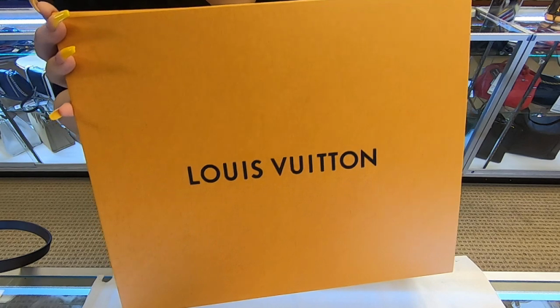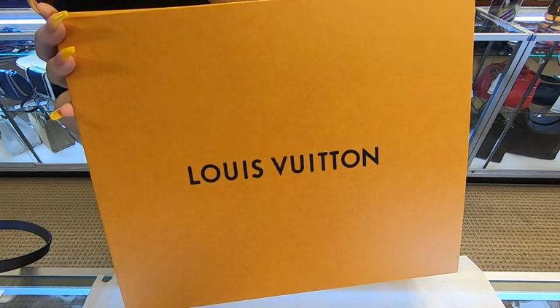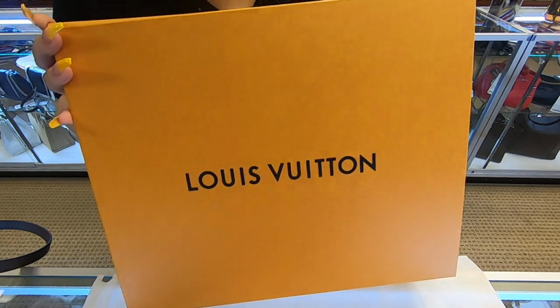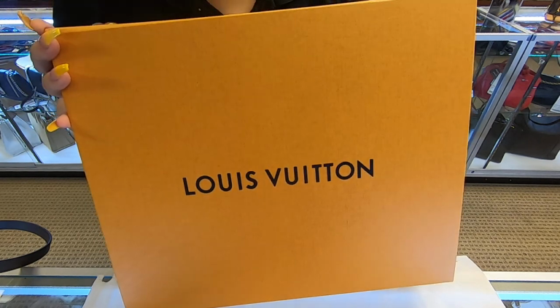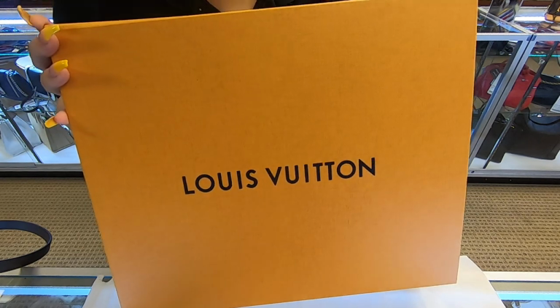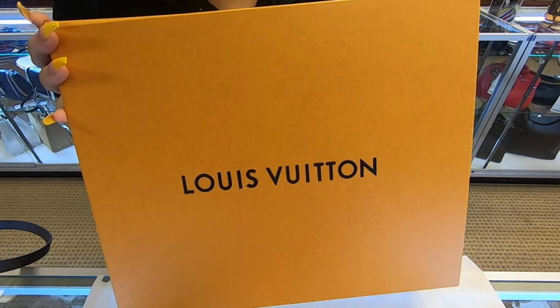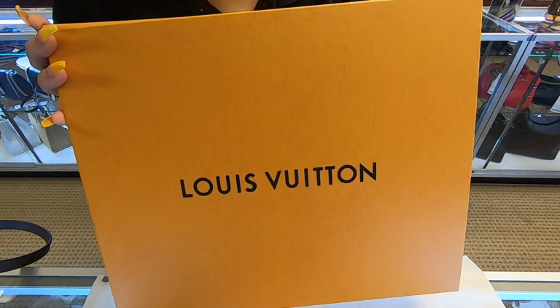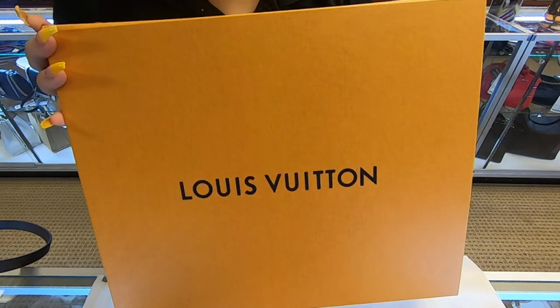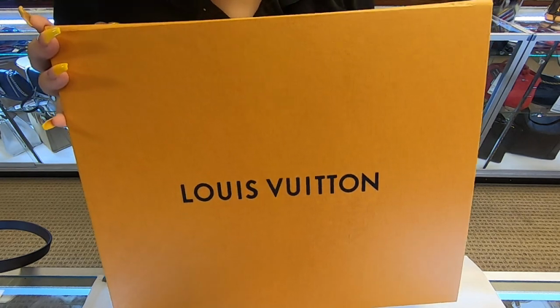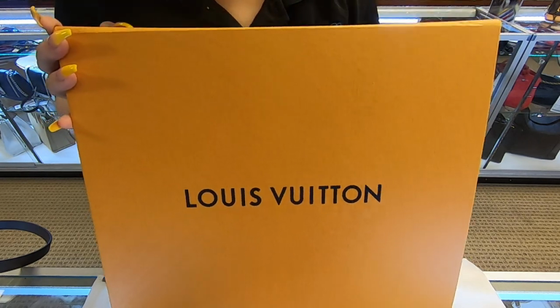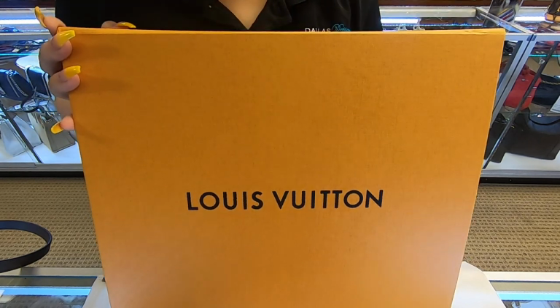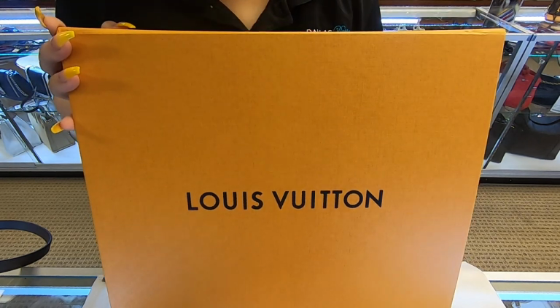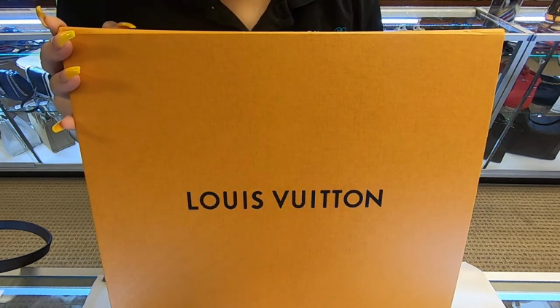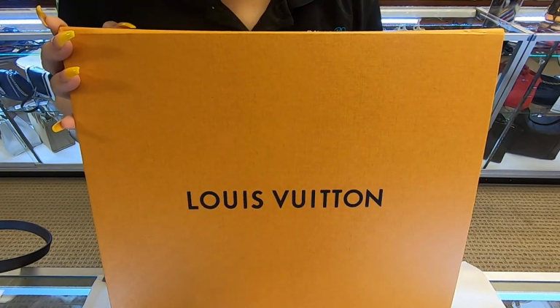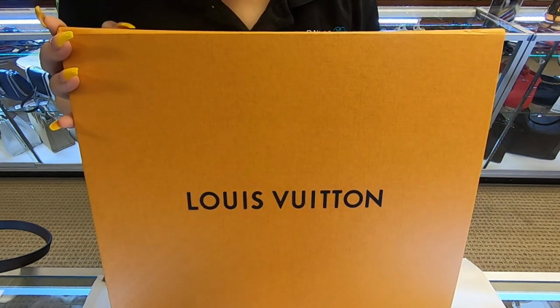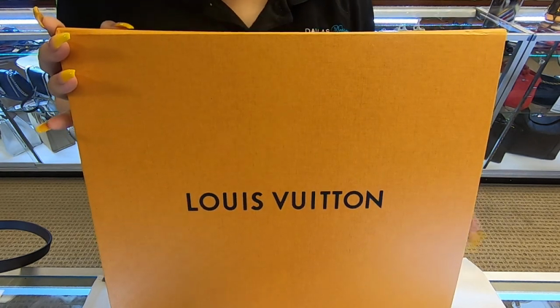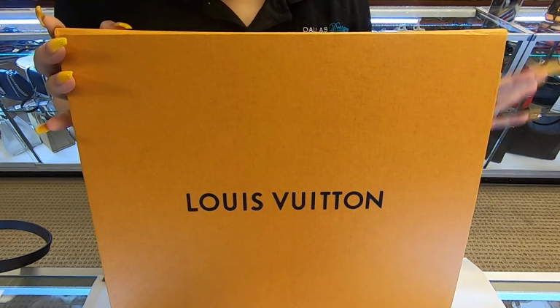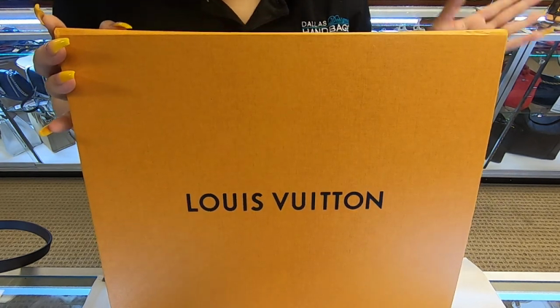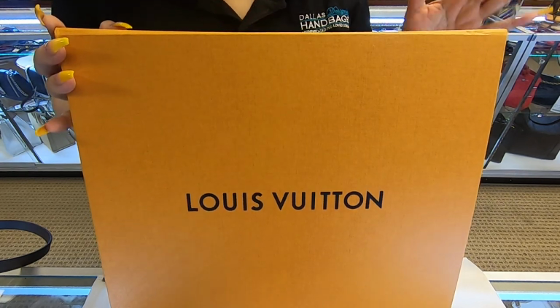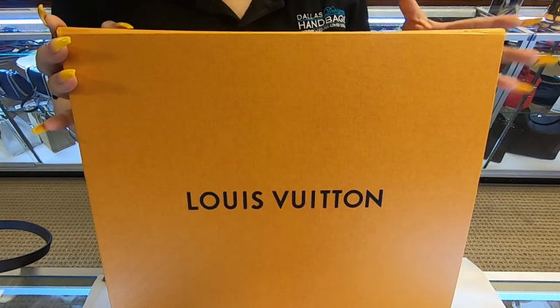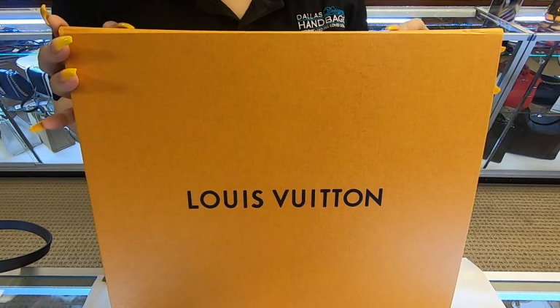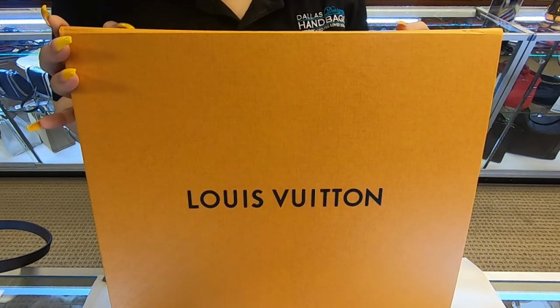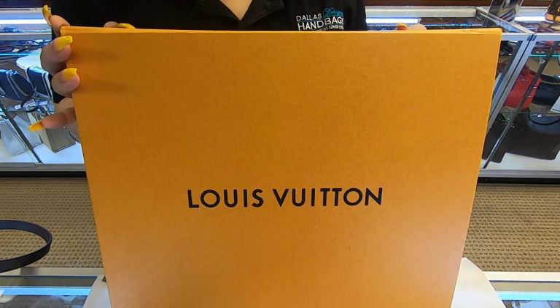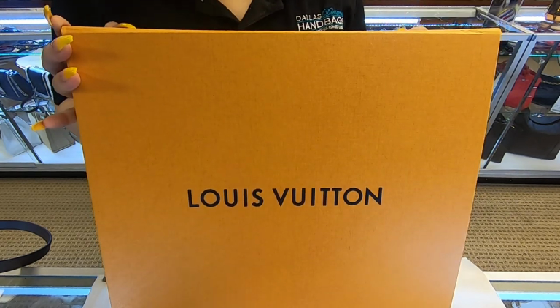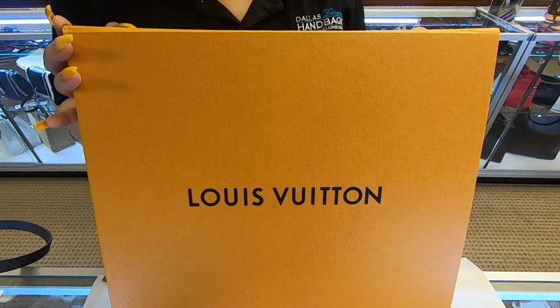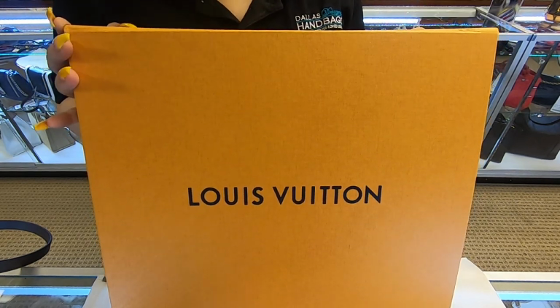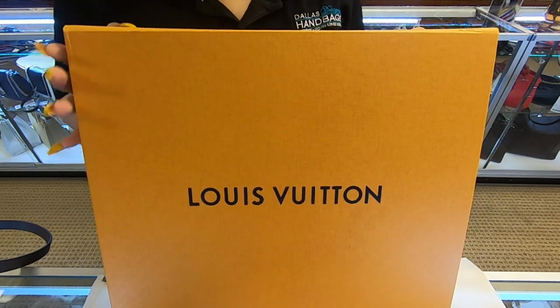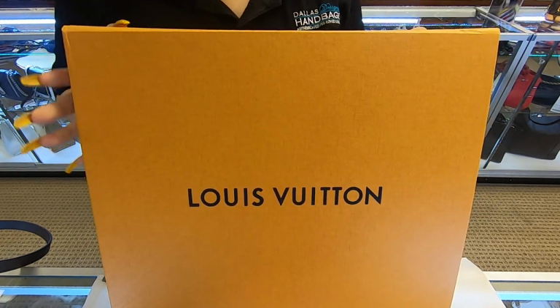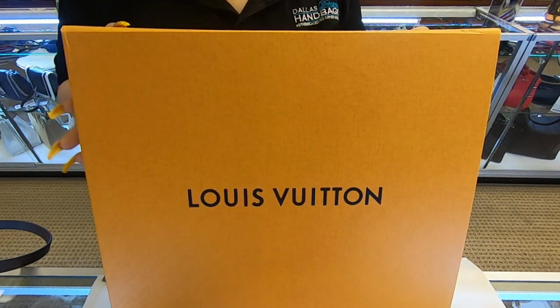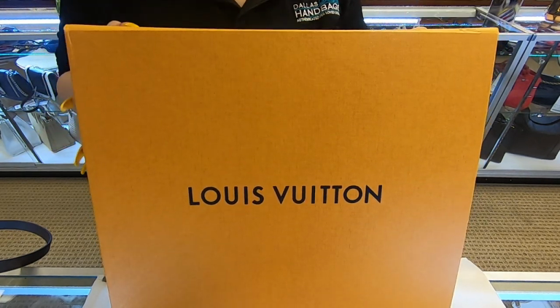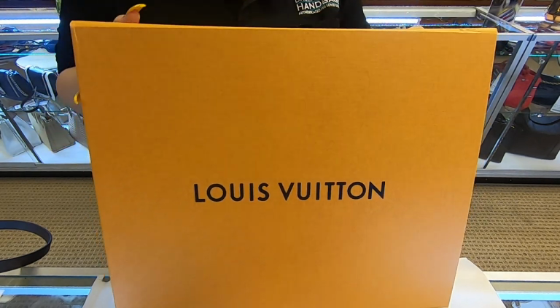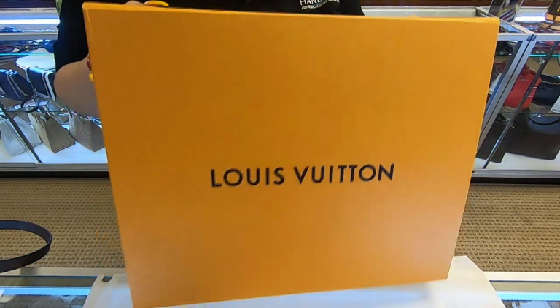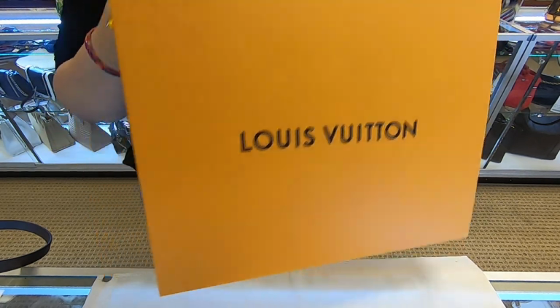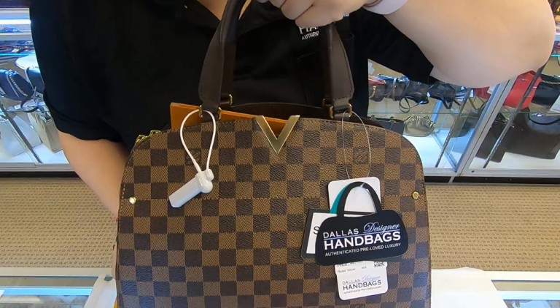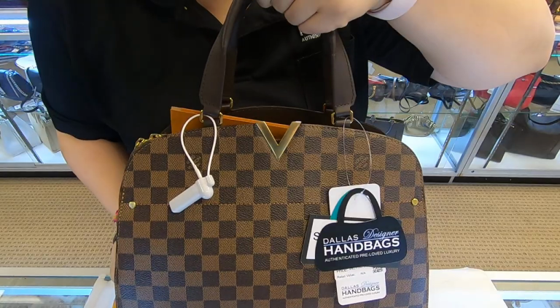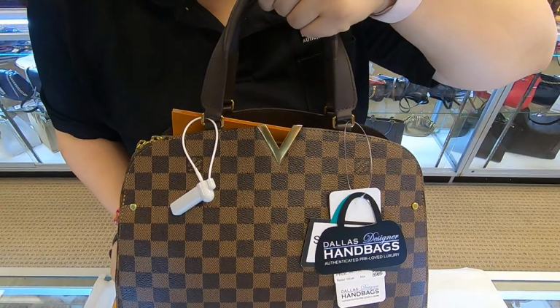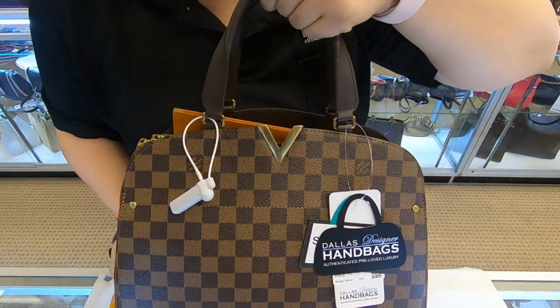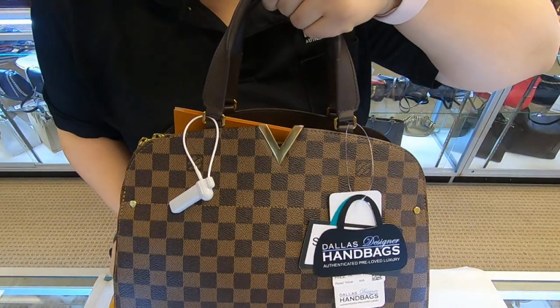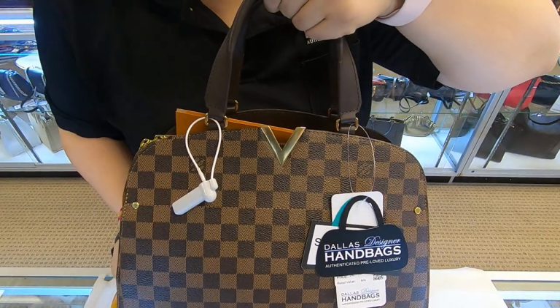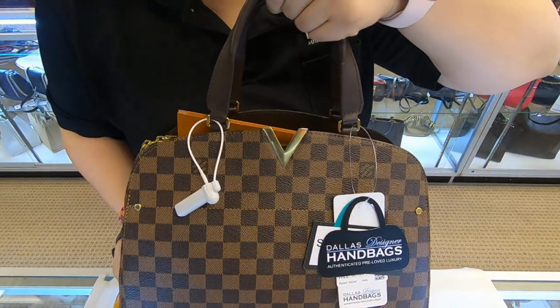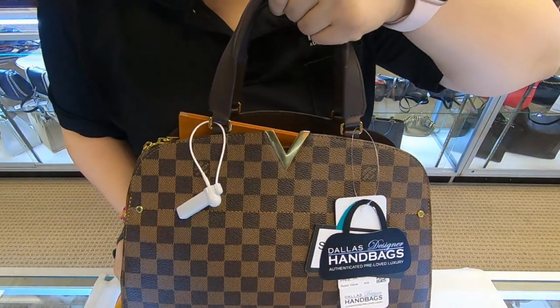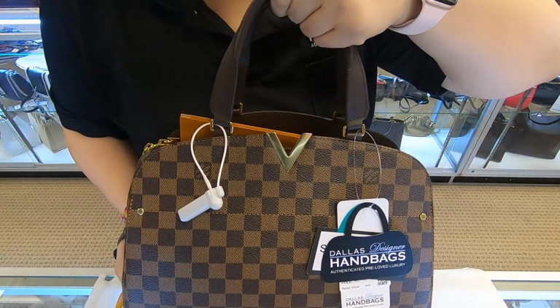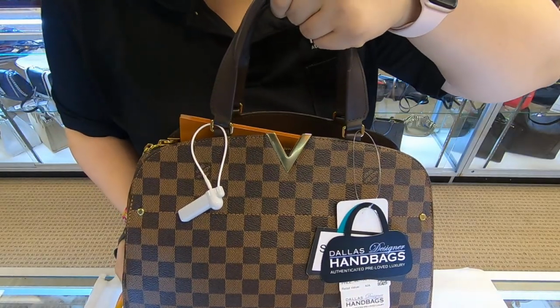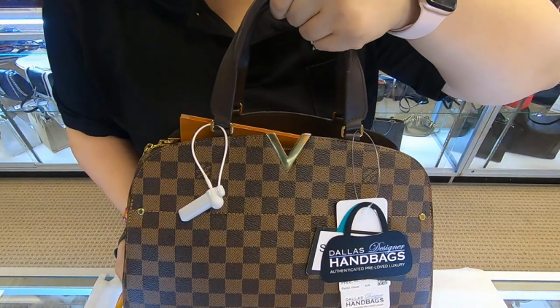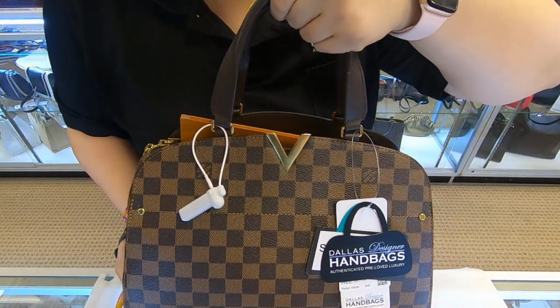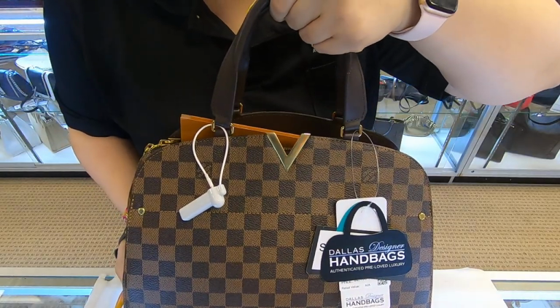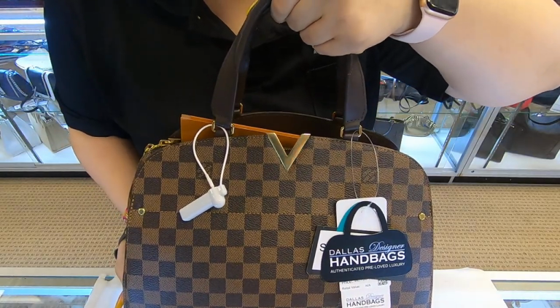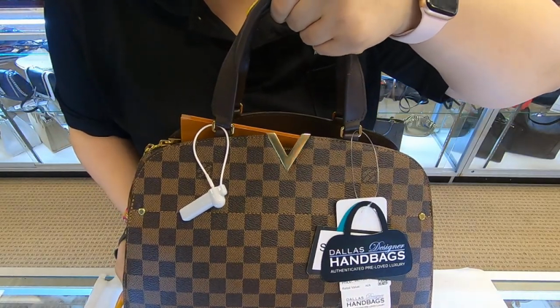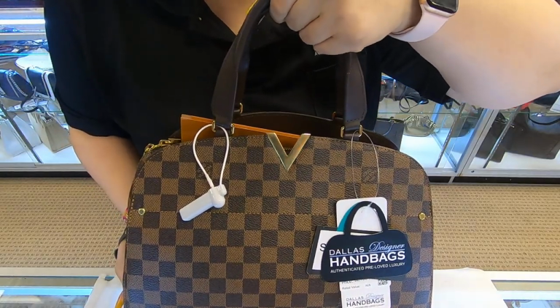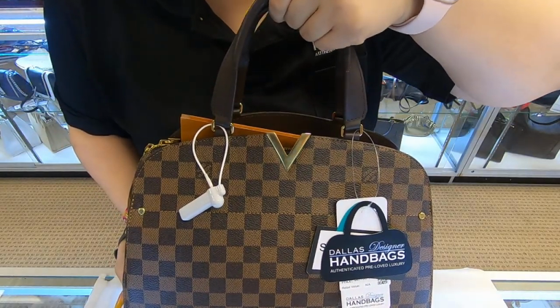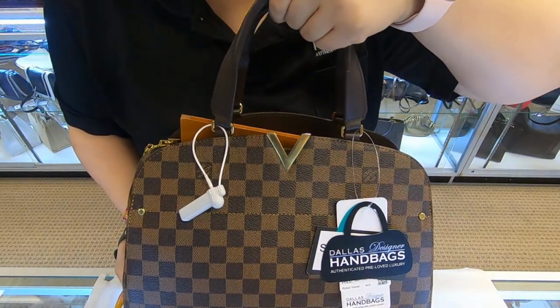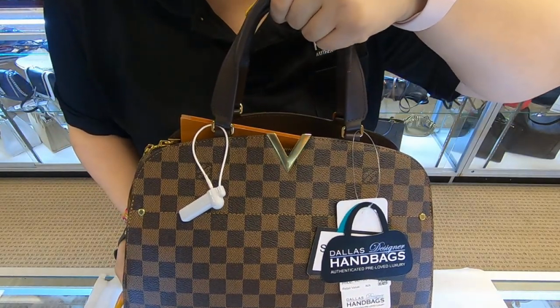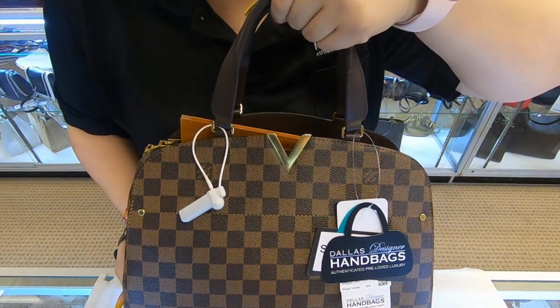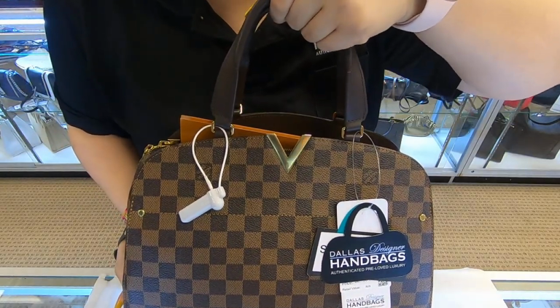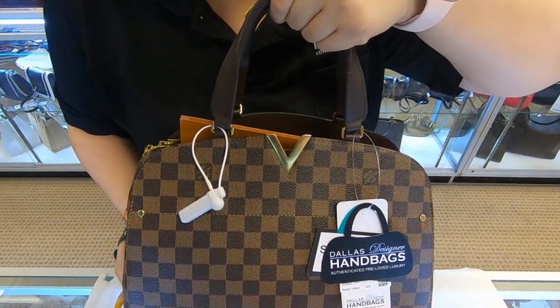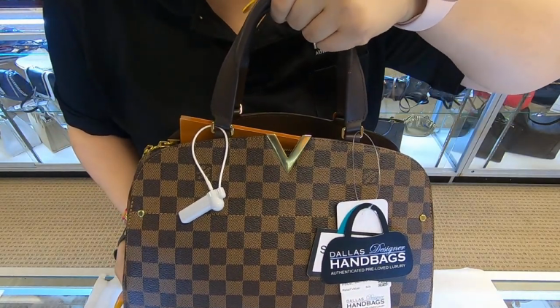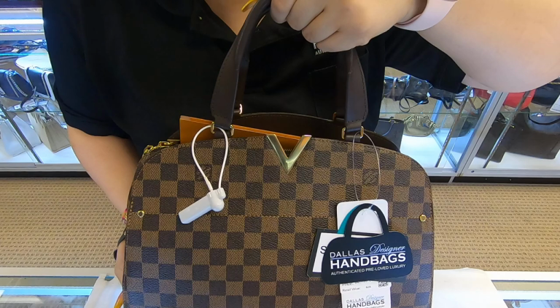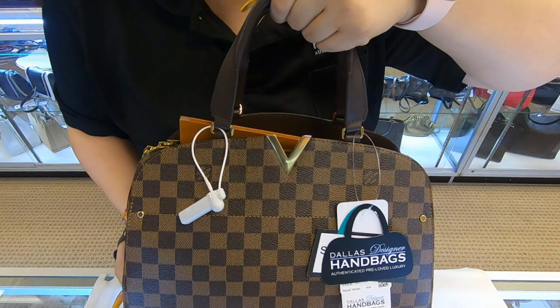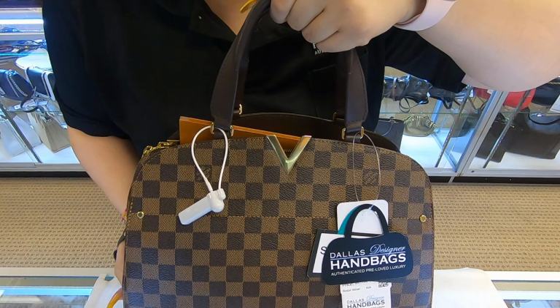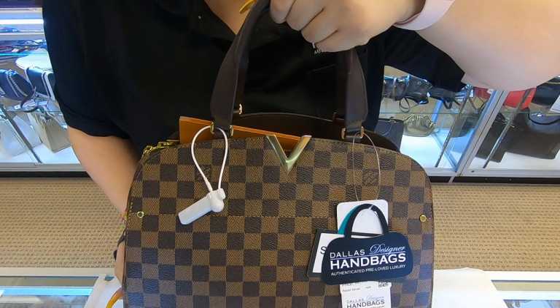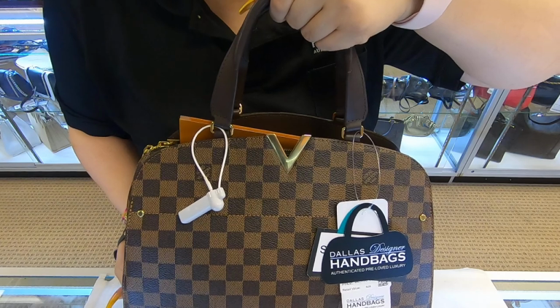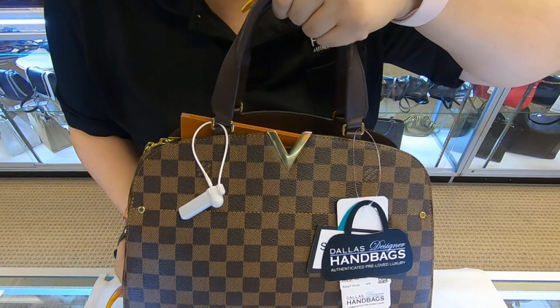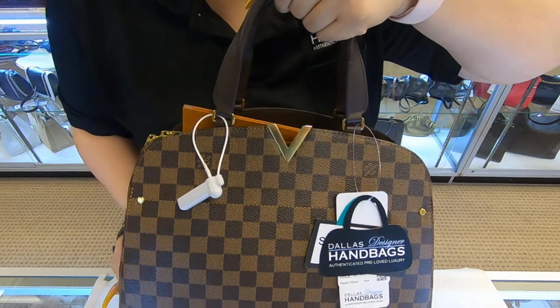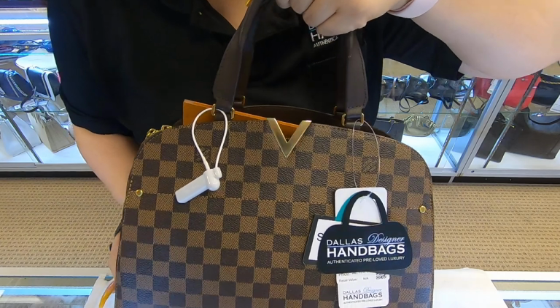On today's video, I'll be showing you this Louis Vuitton handbag. This is a Louis Vuitton Bowling Kensington.